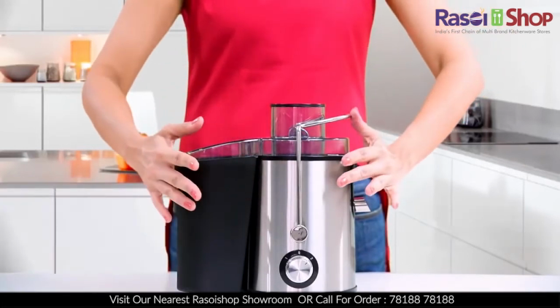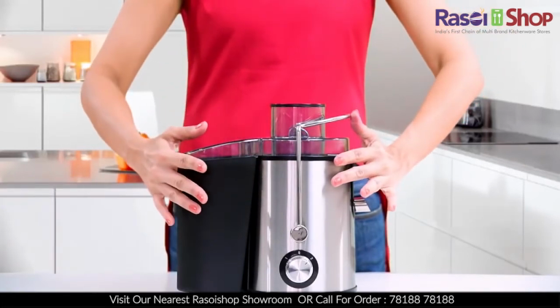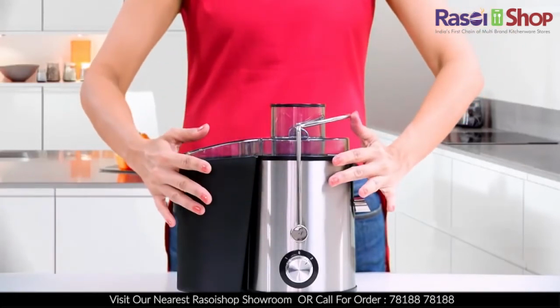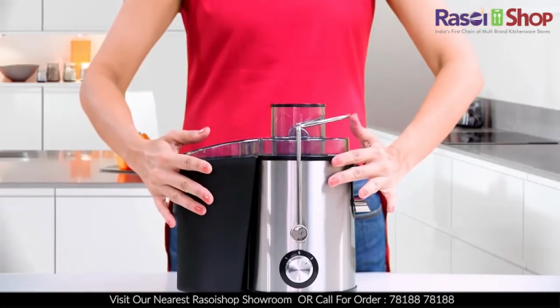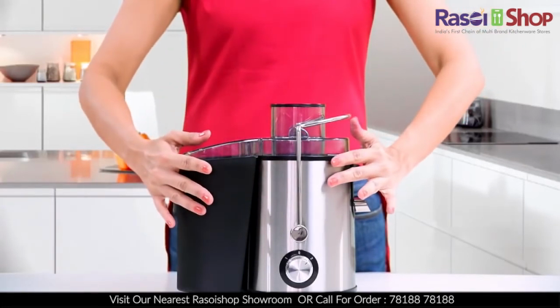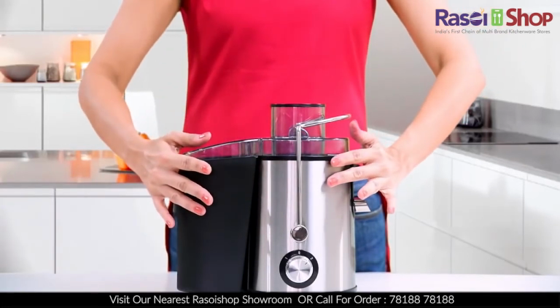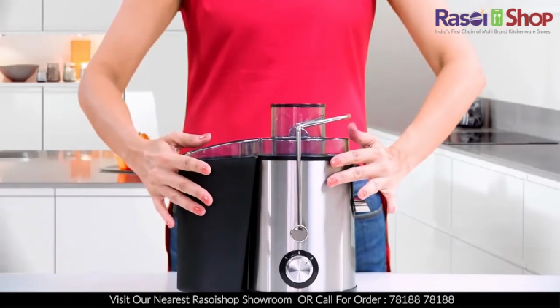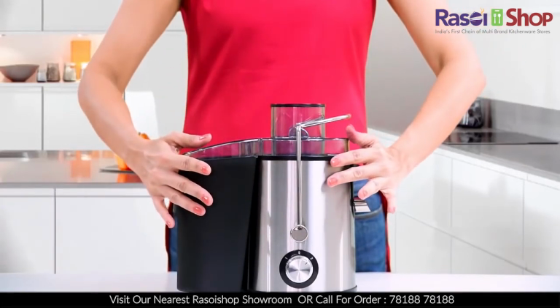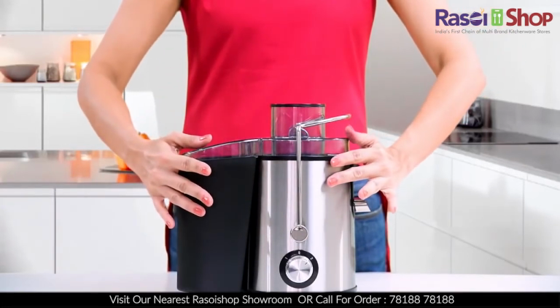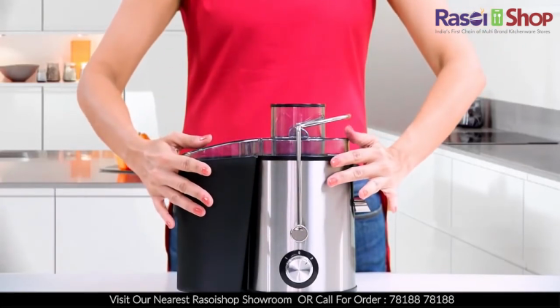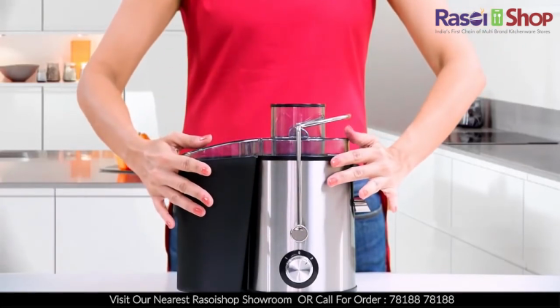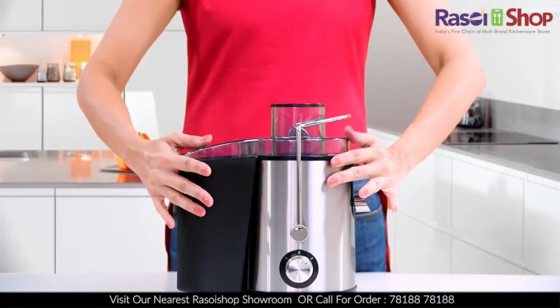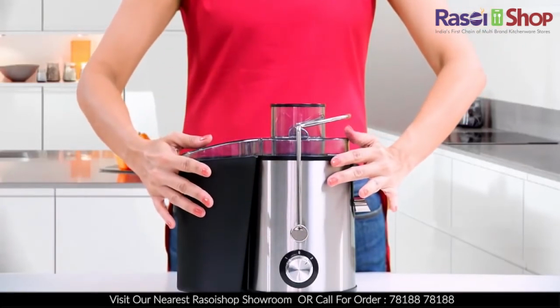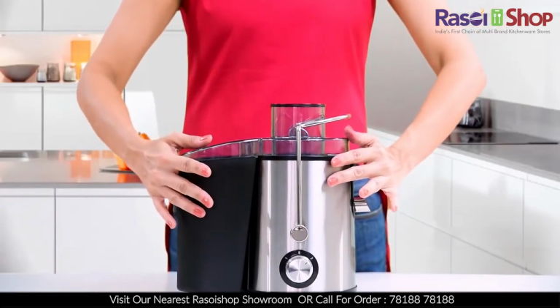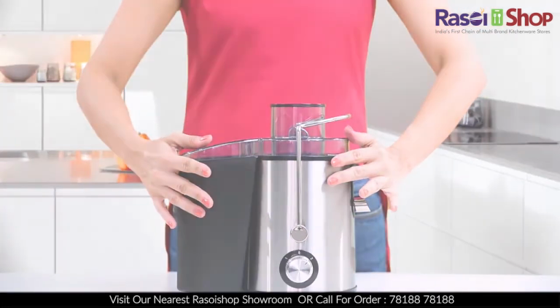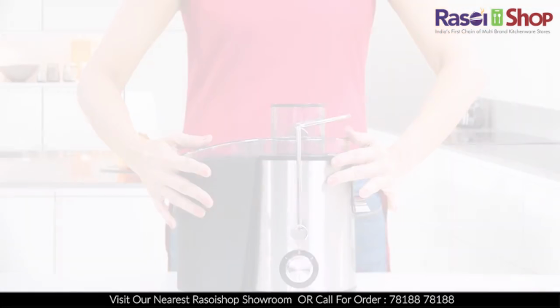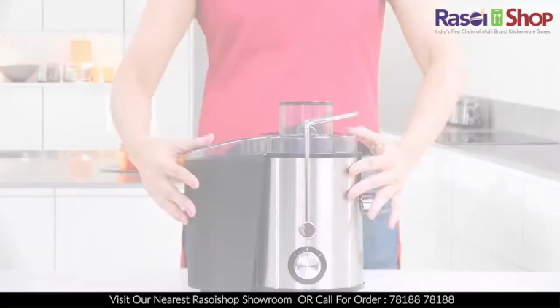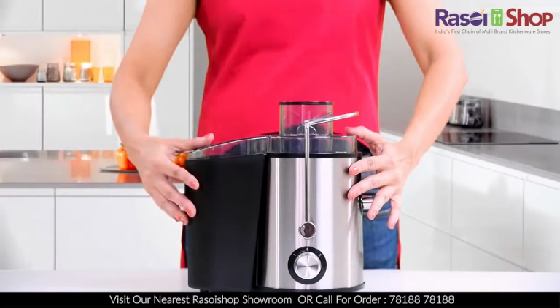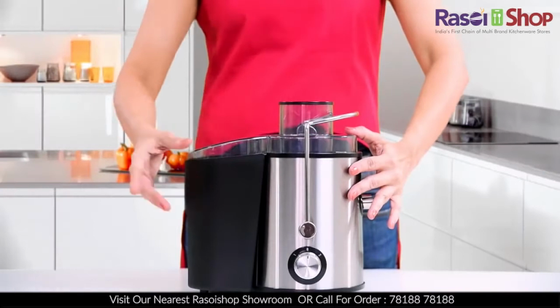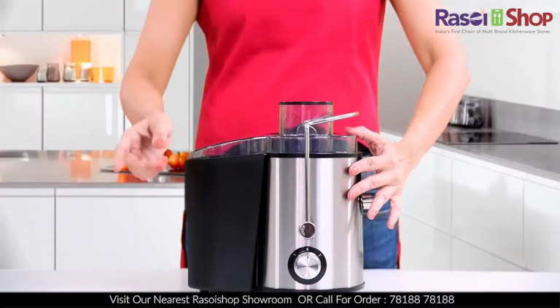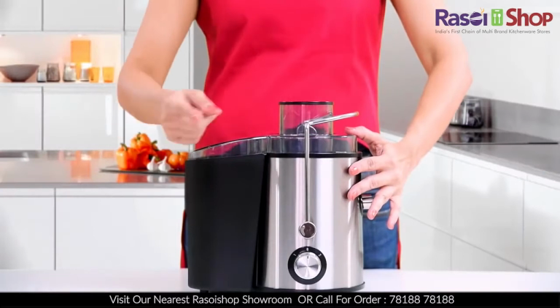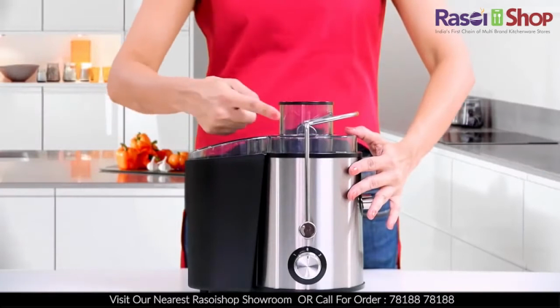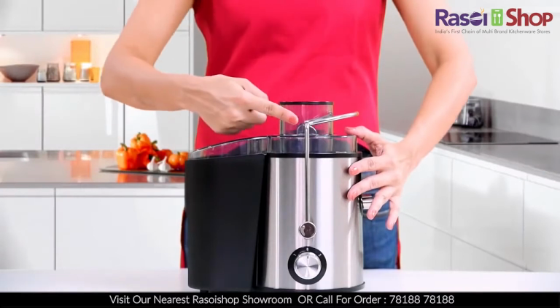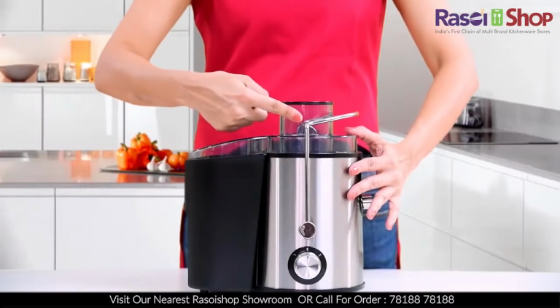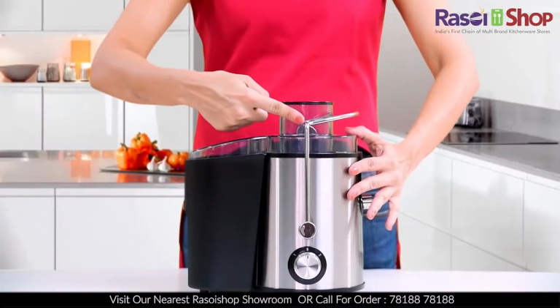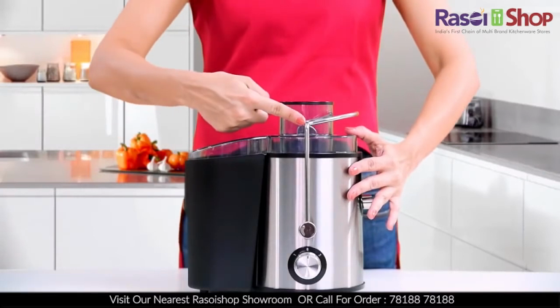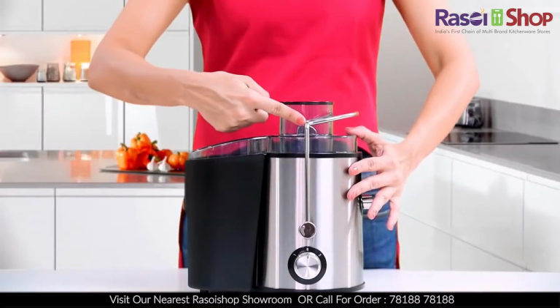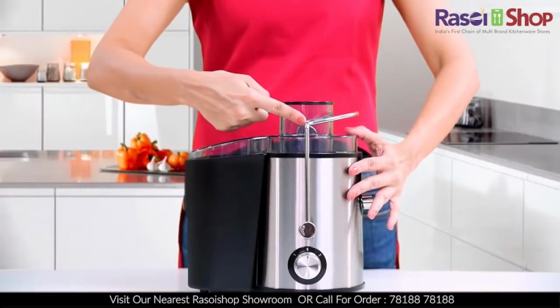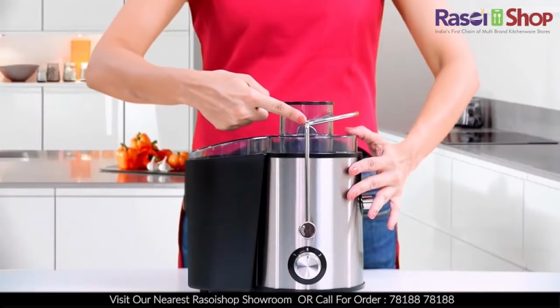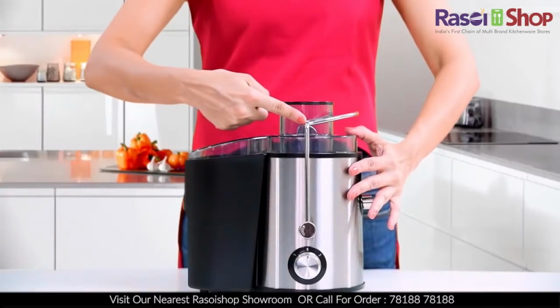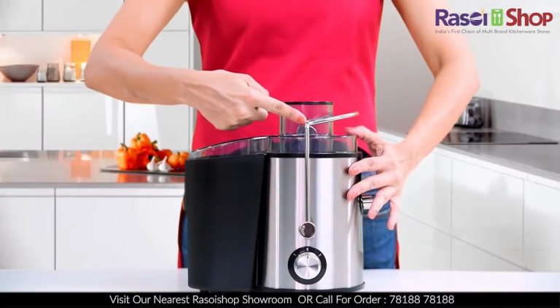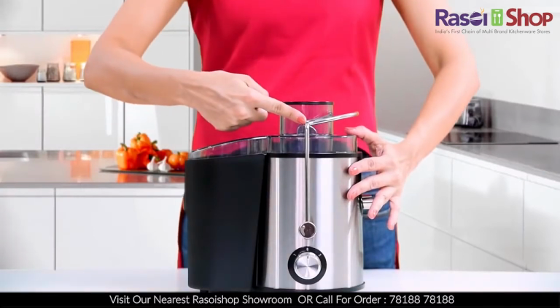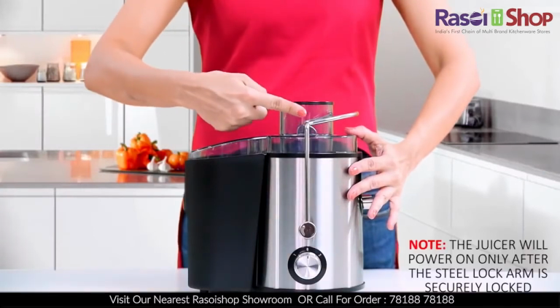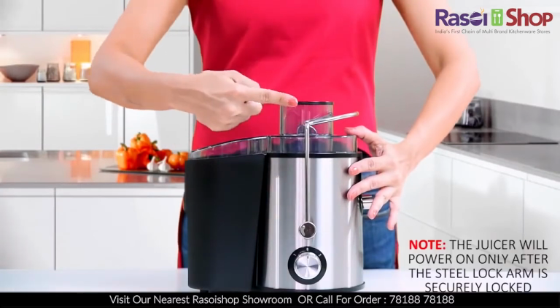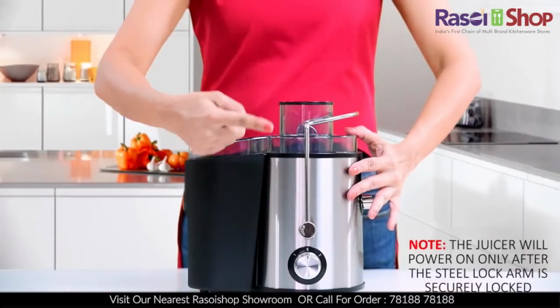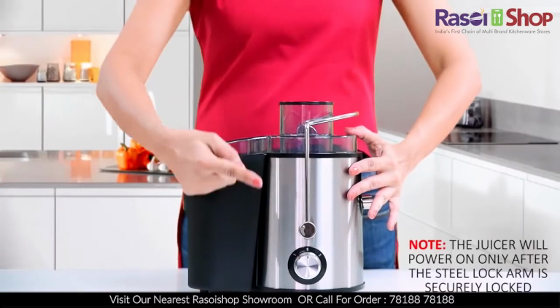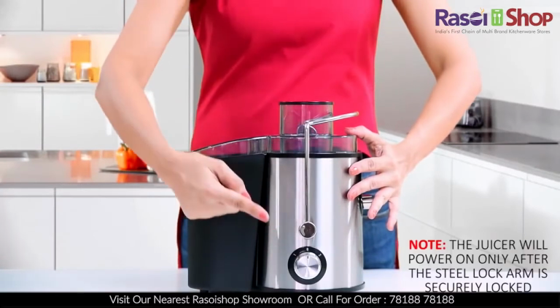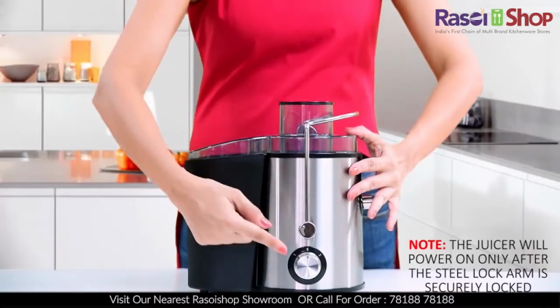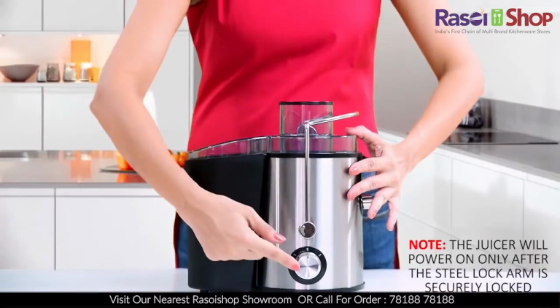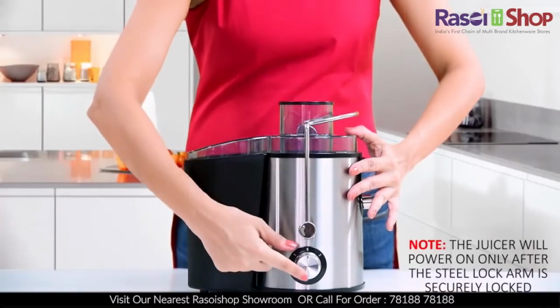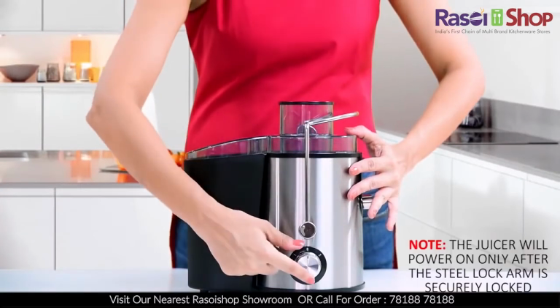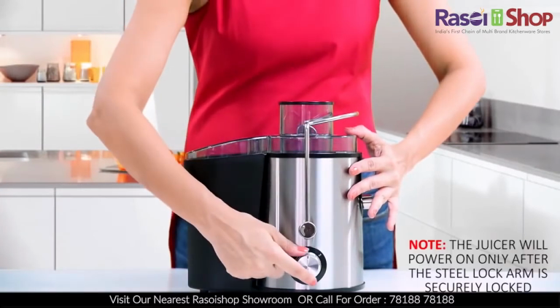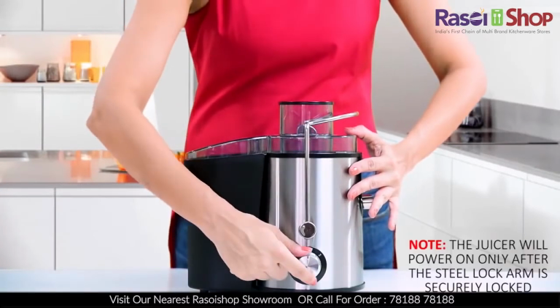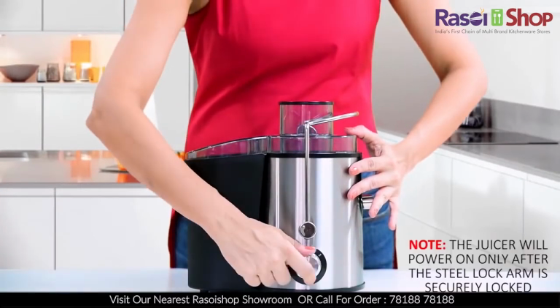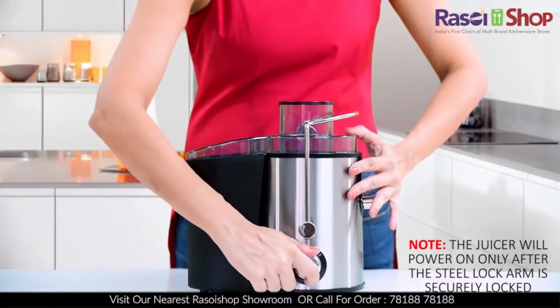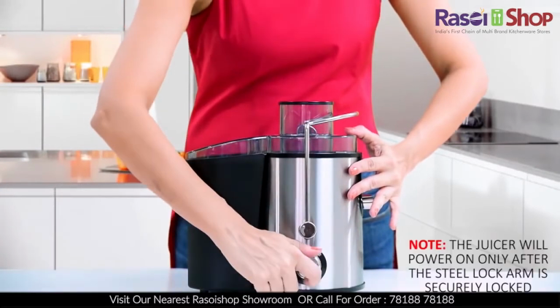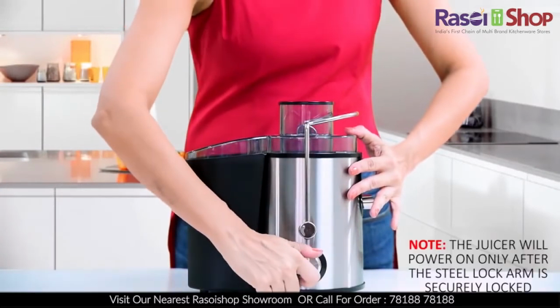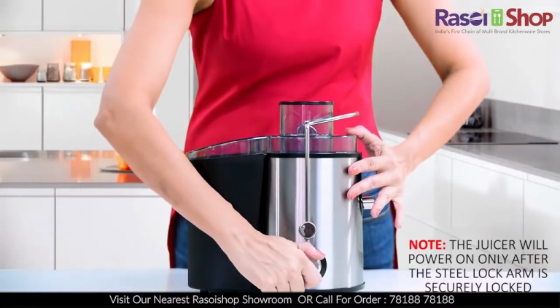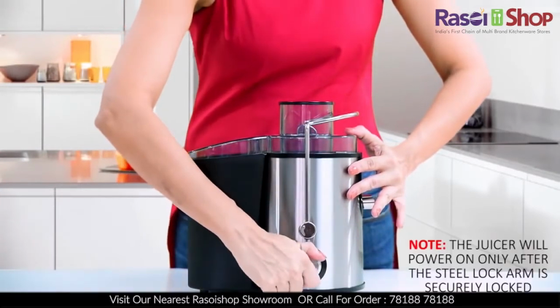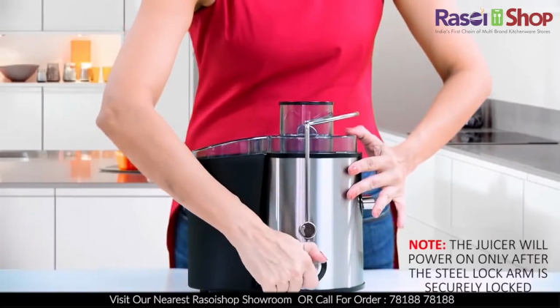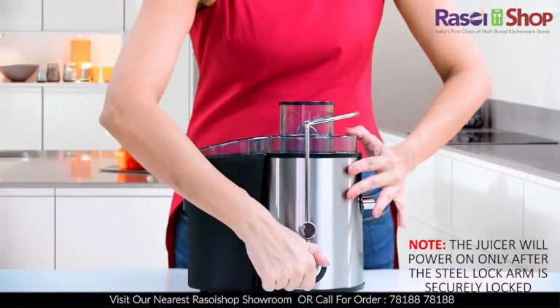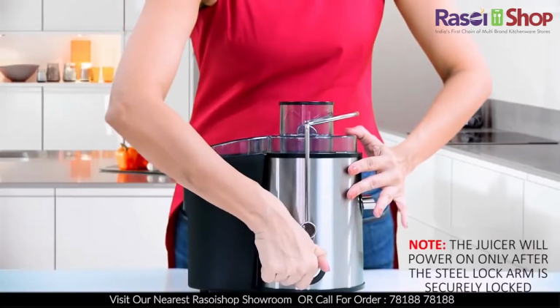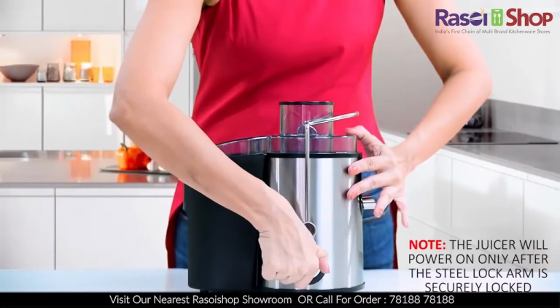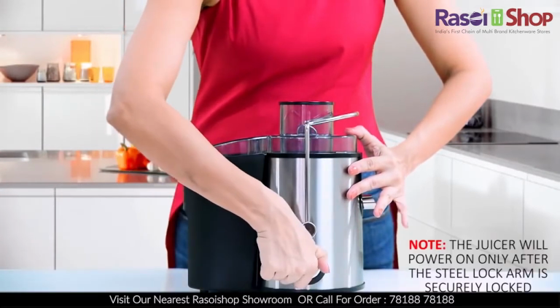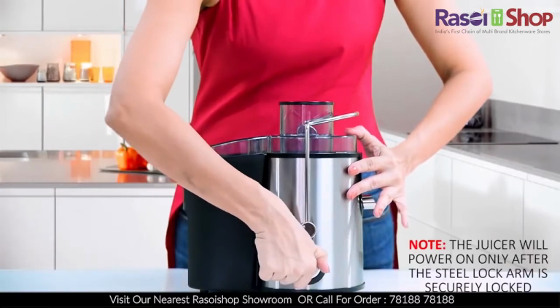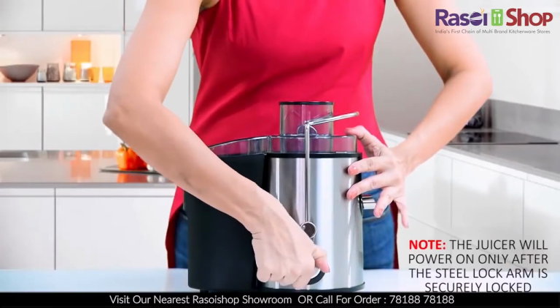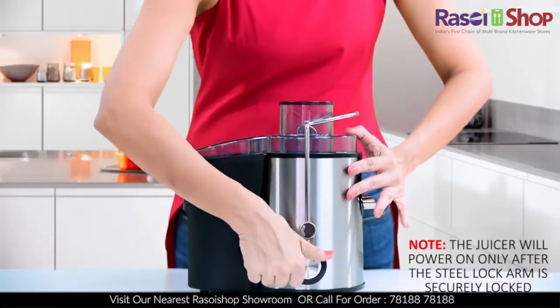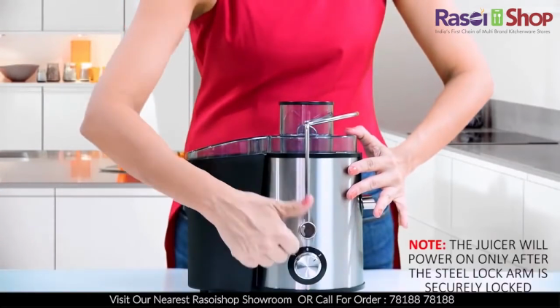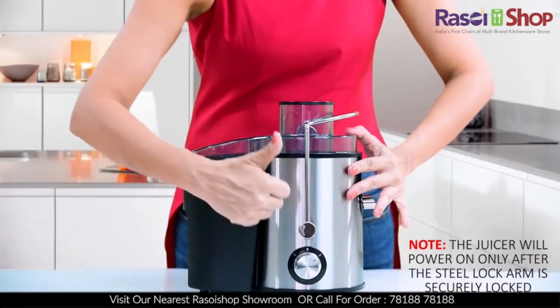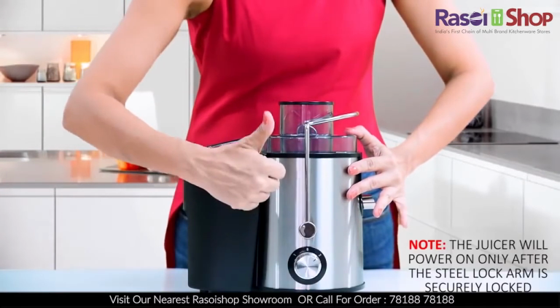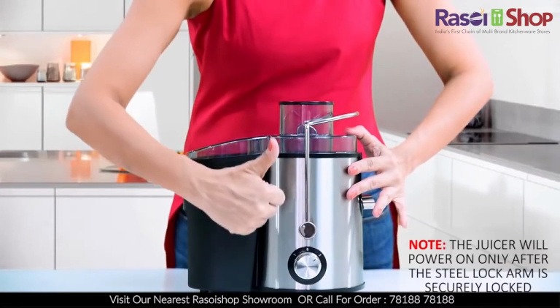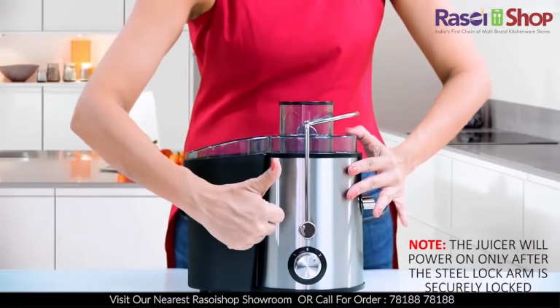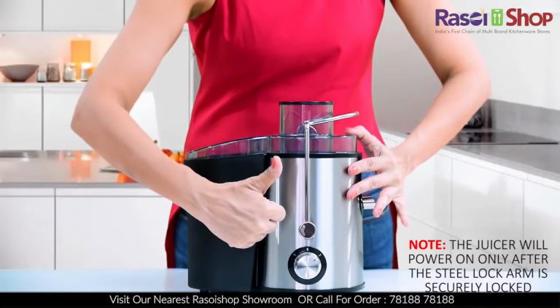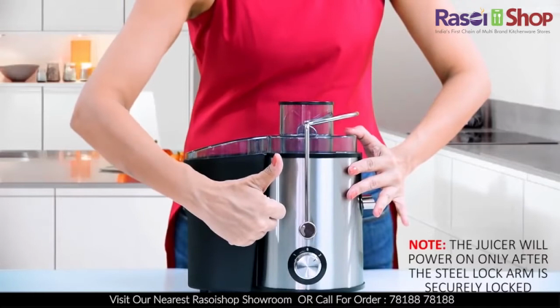Note: only when the lock arm is firmly locked will you be able to power the juicer on.